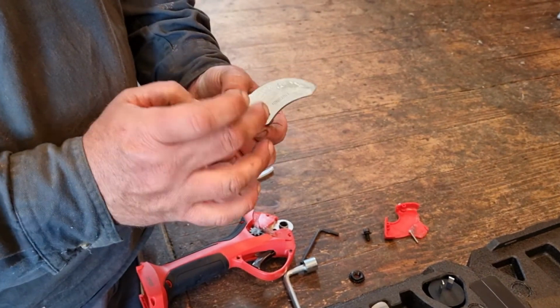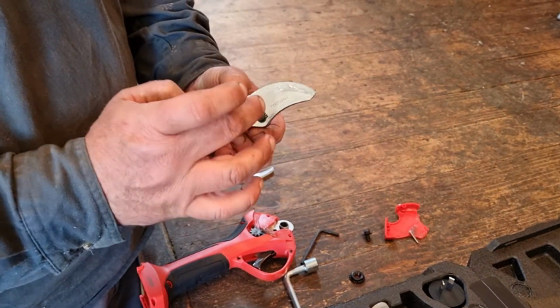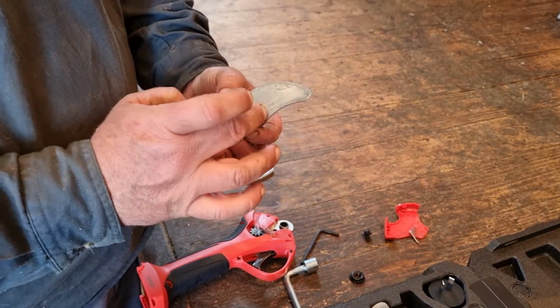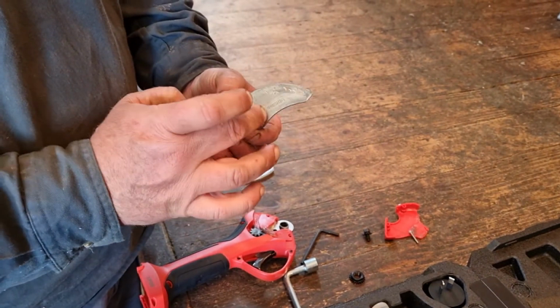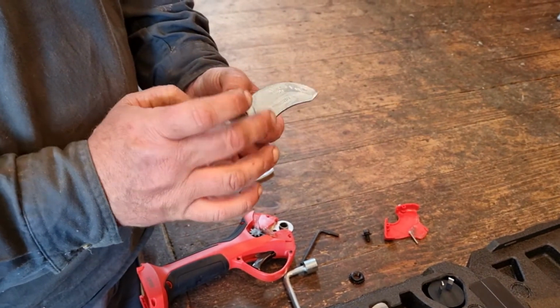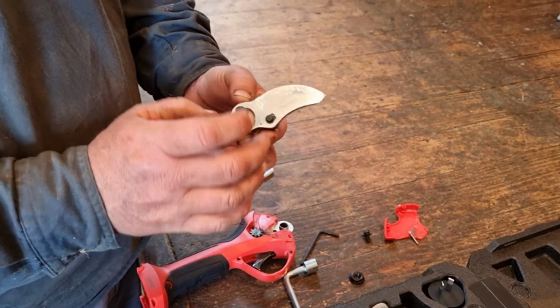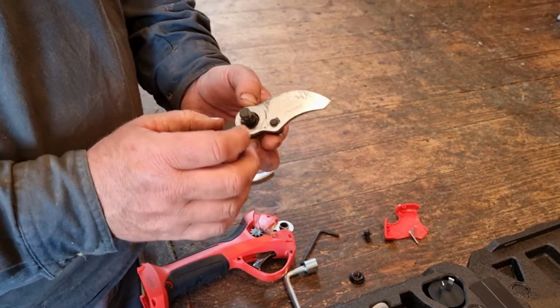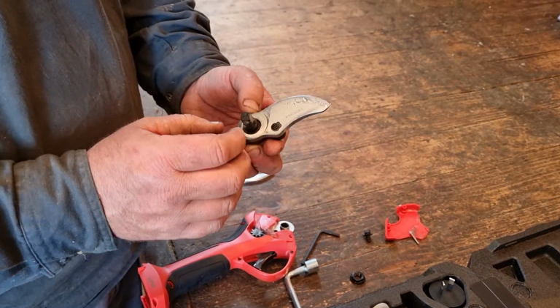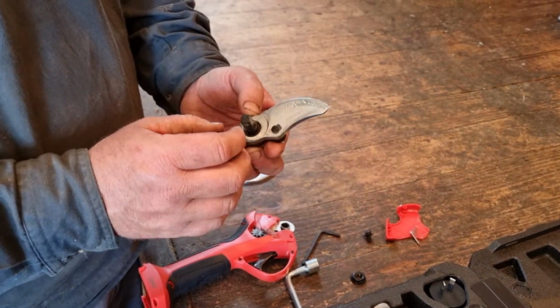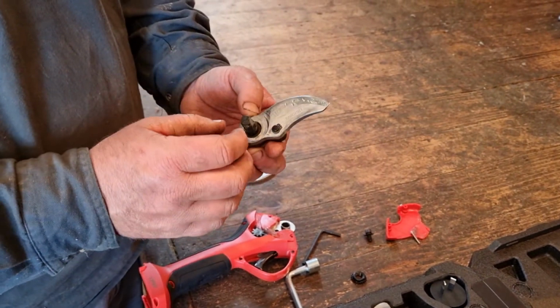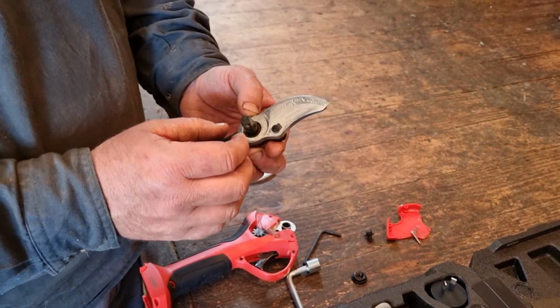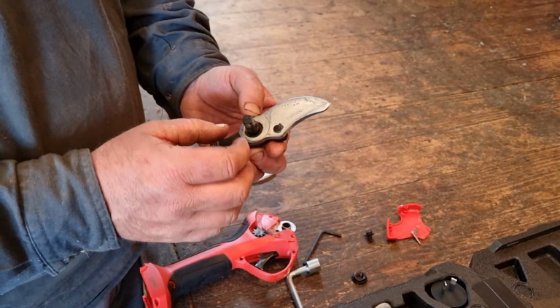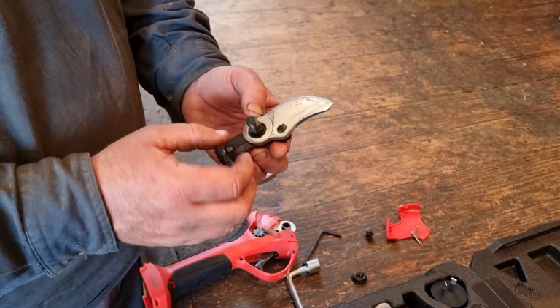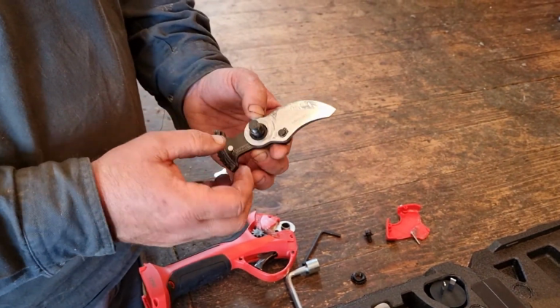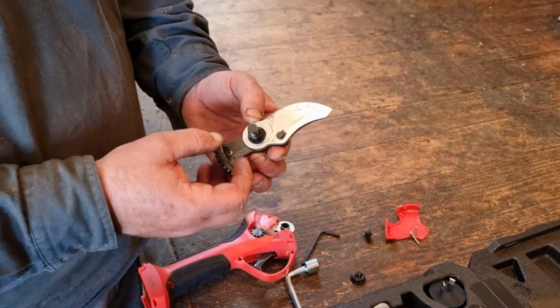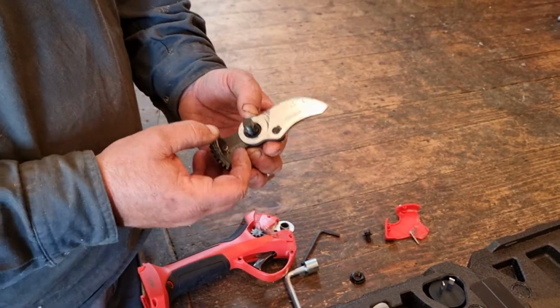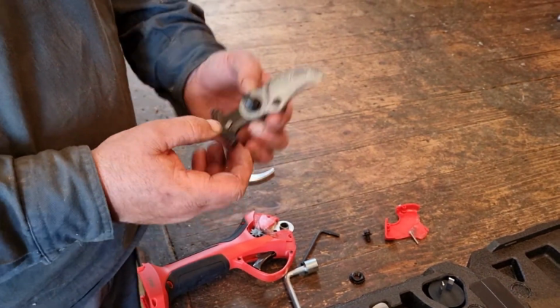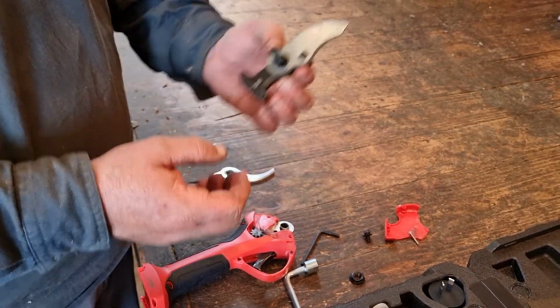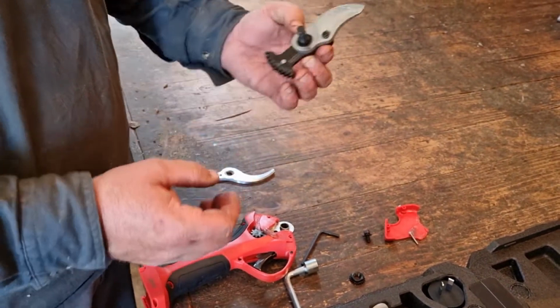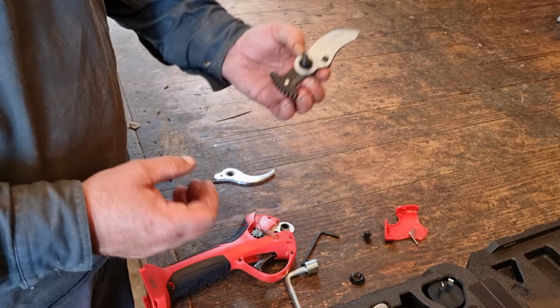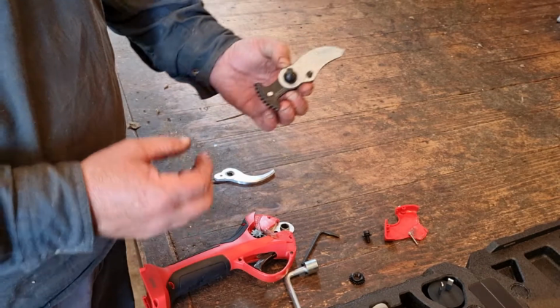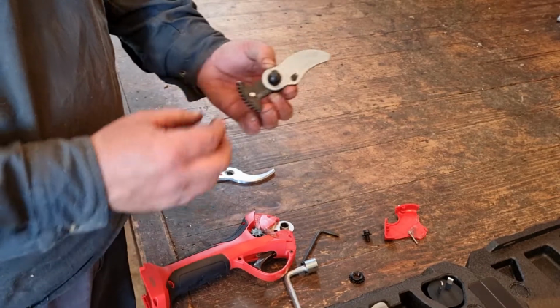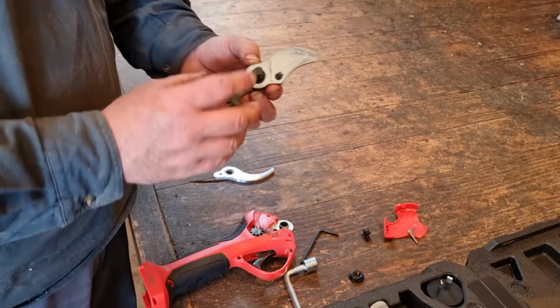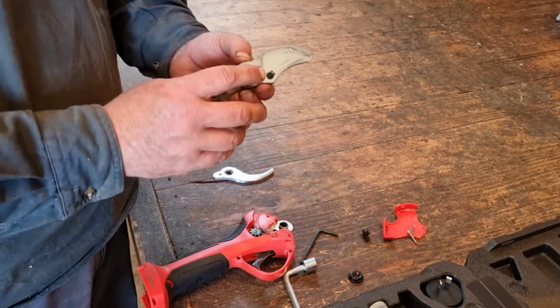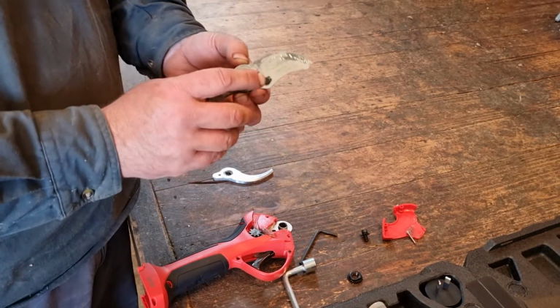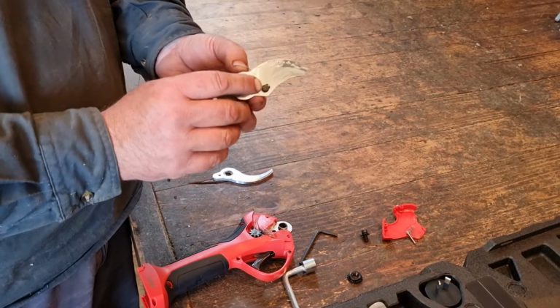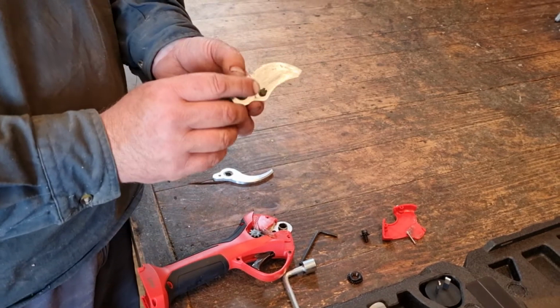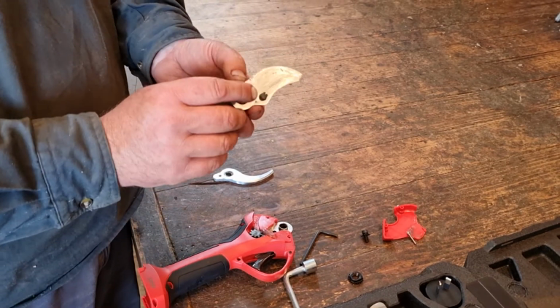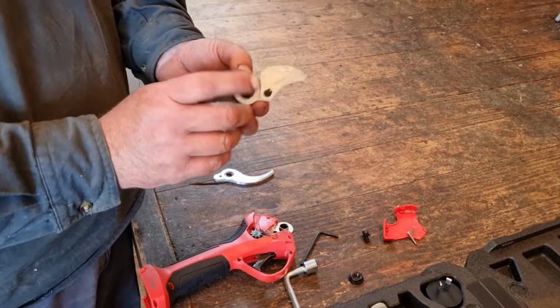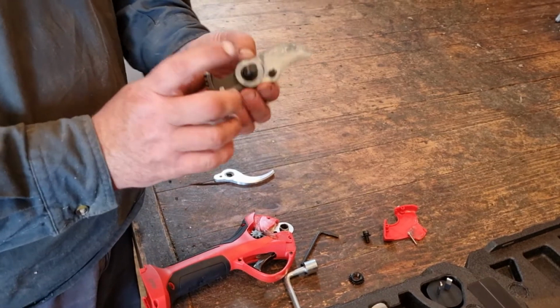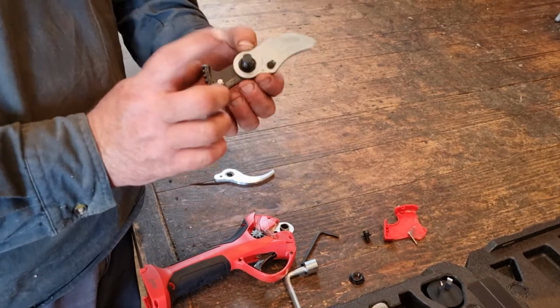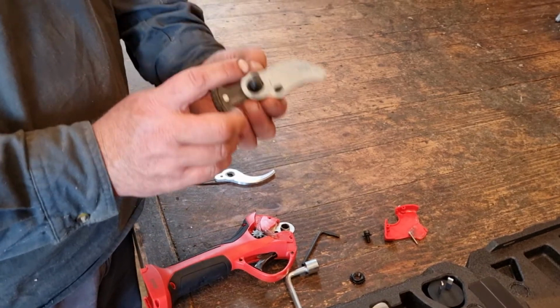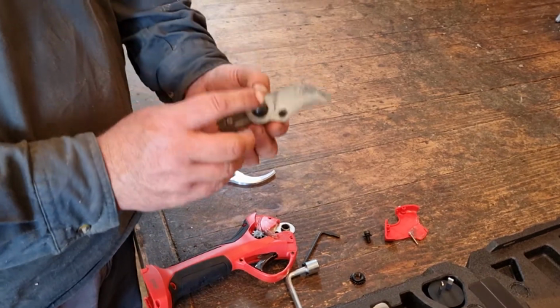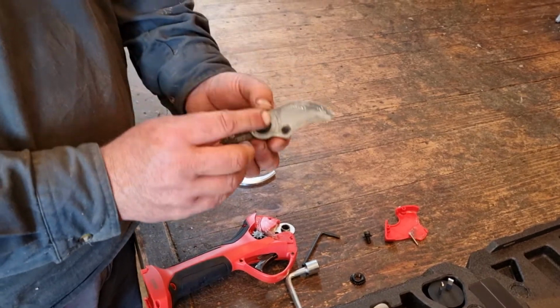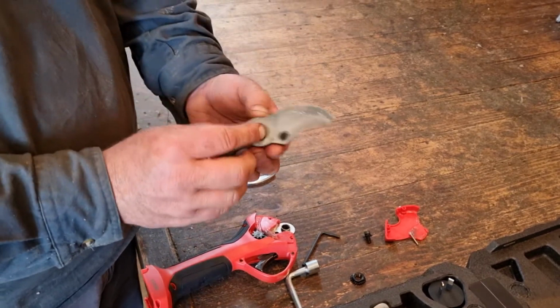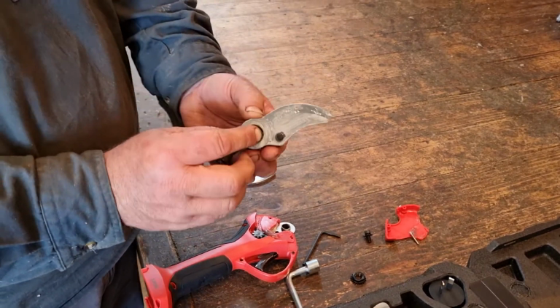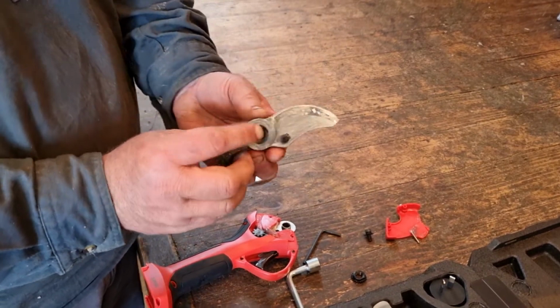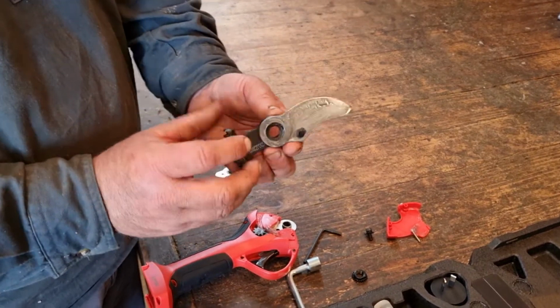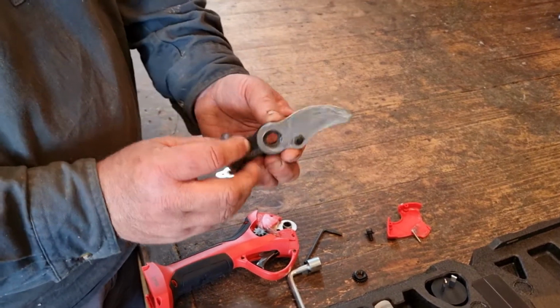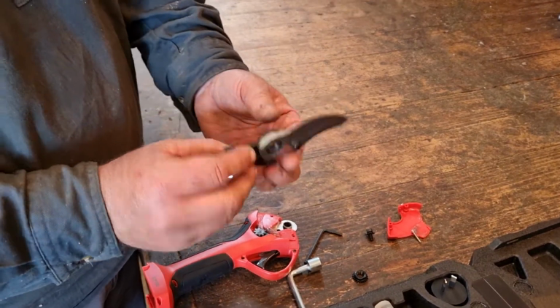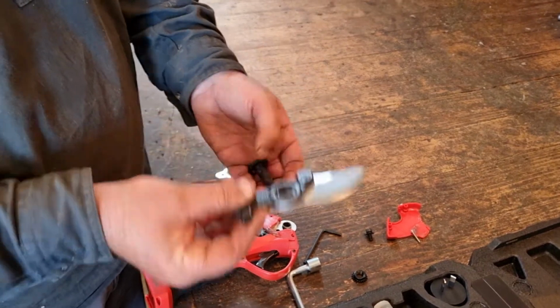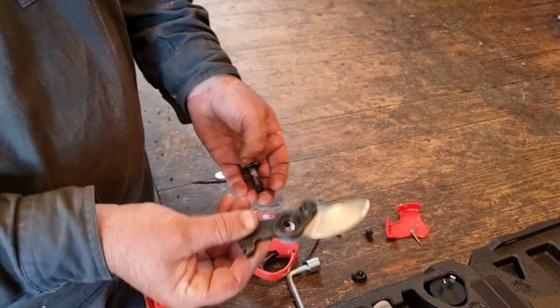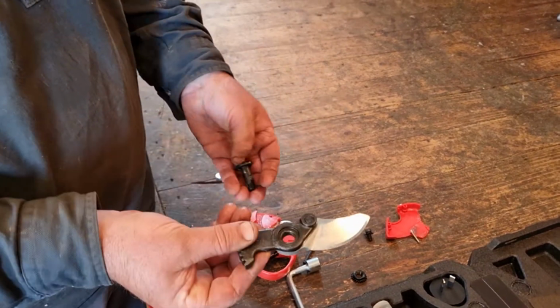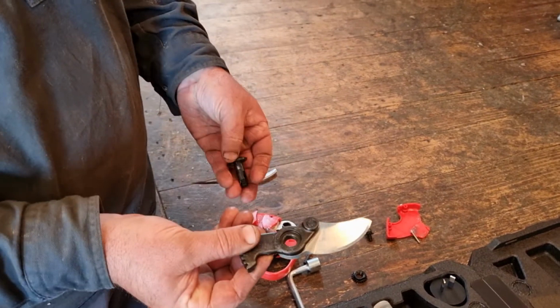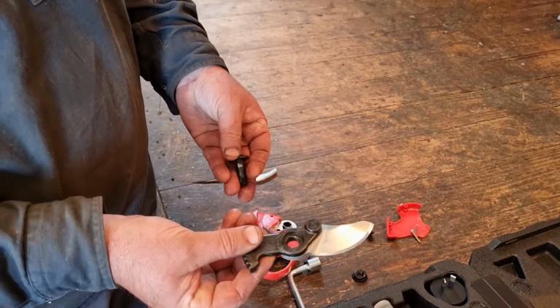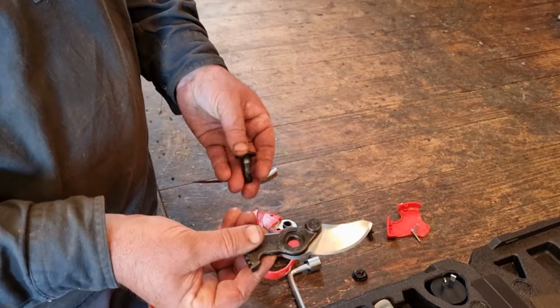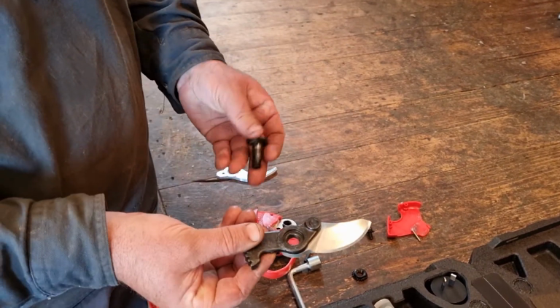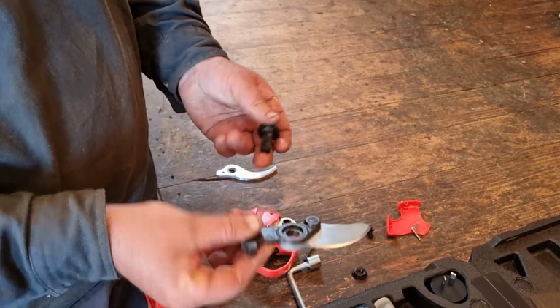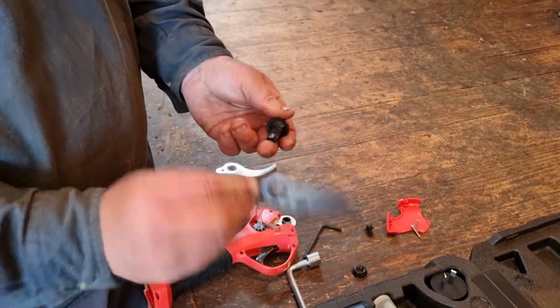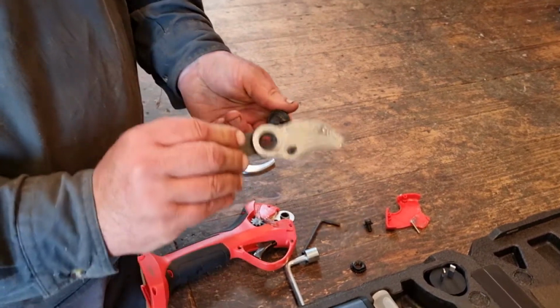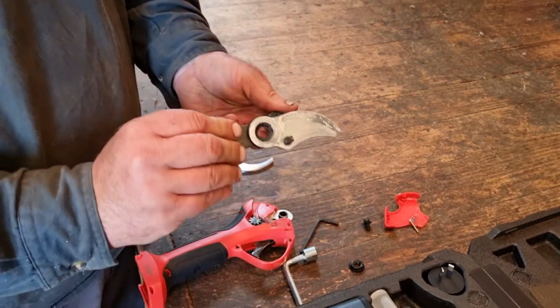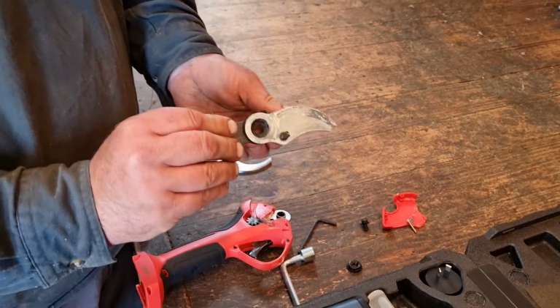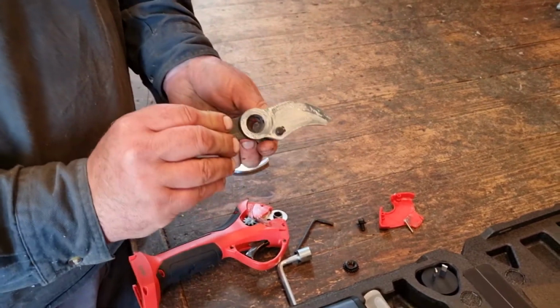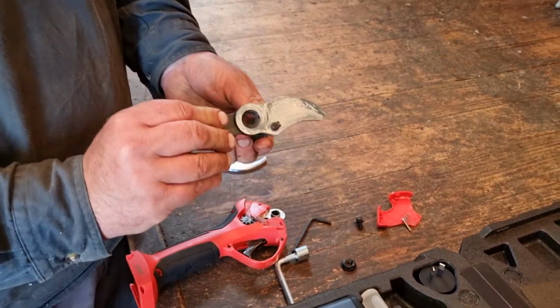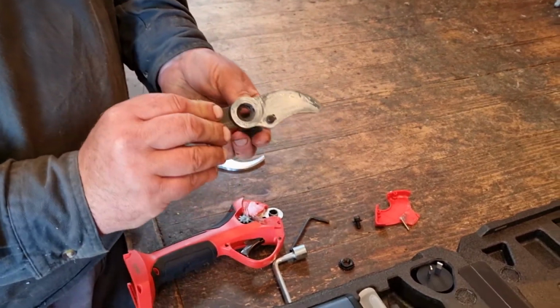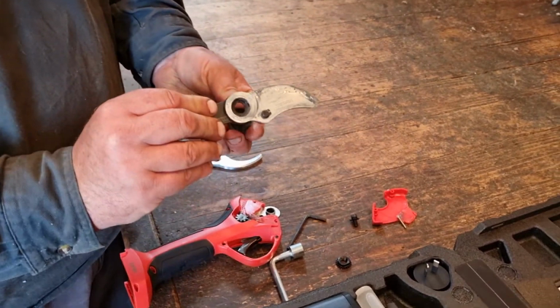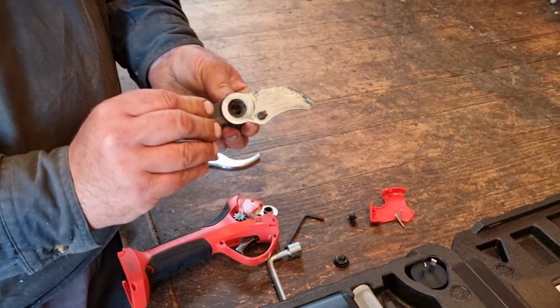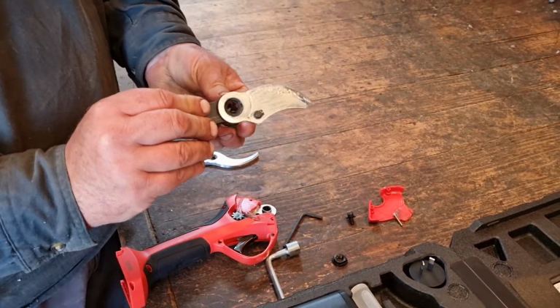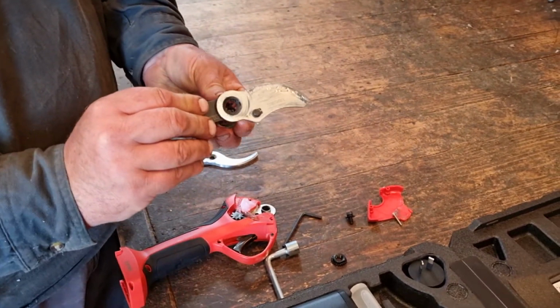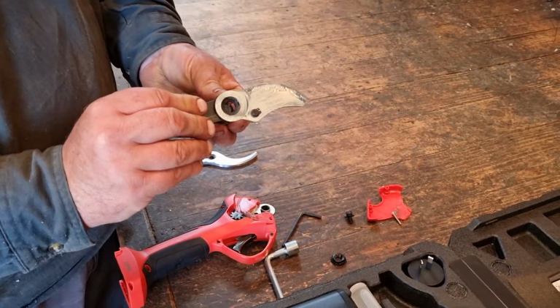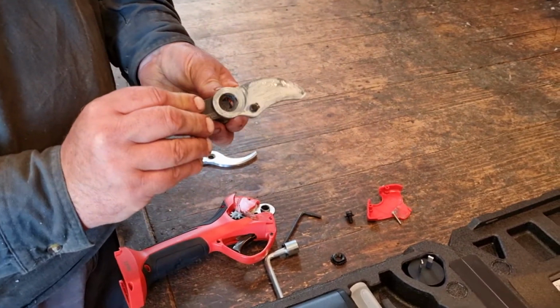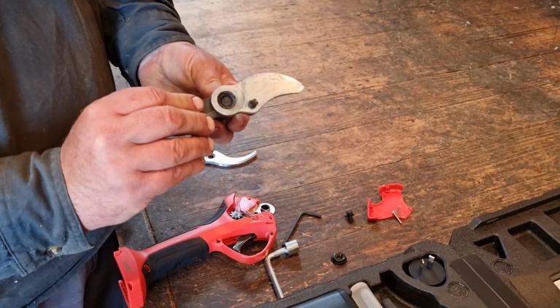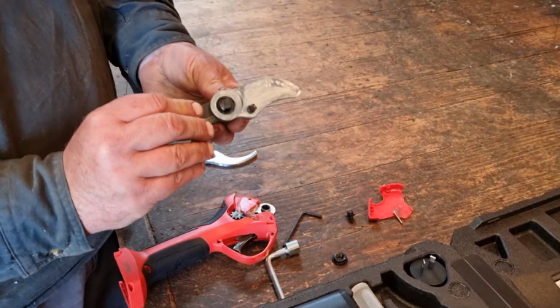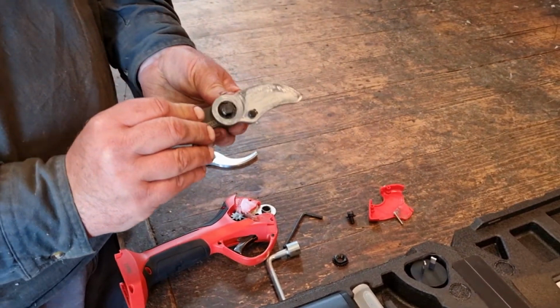Put the circlip back on and then reassemble. This bolt can come out, so that goes in that way.